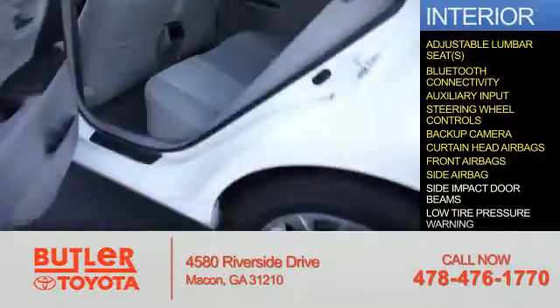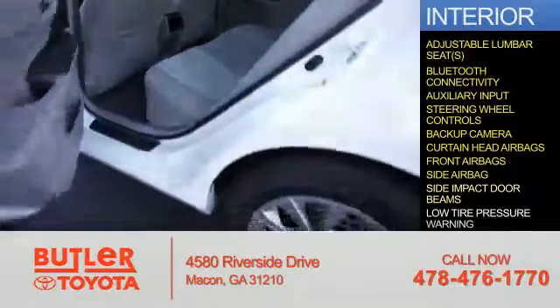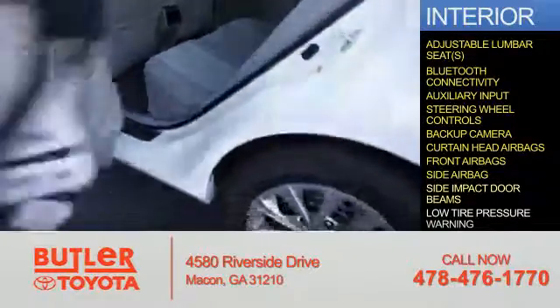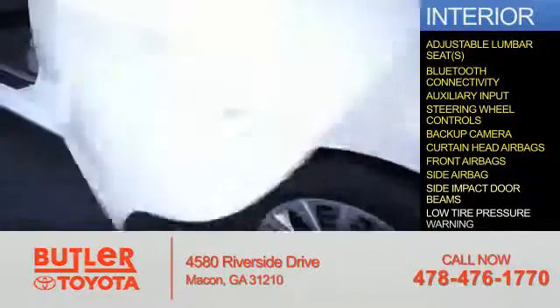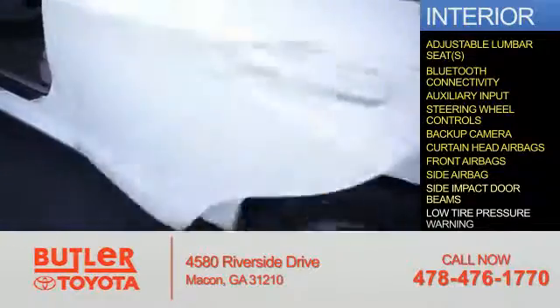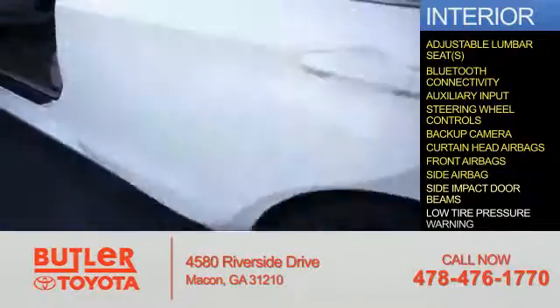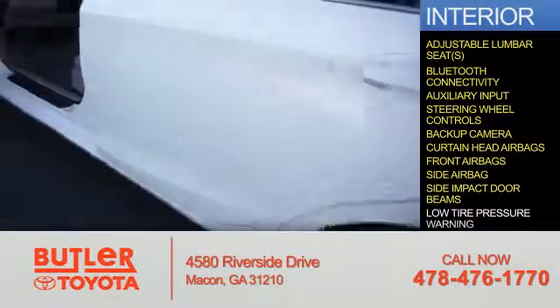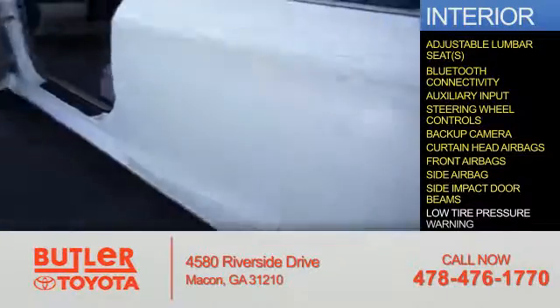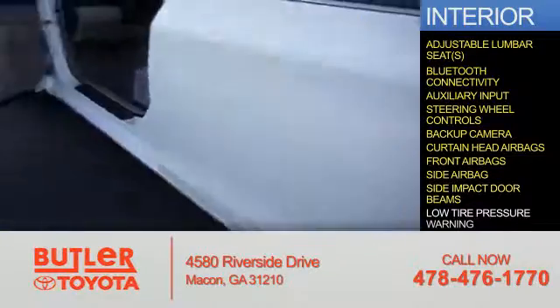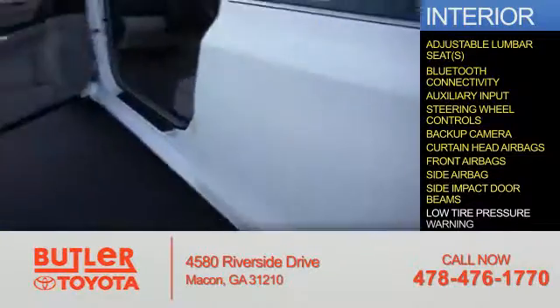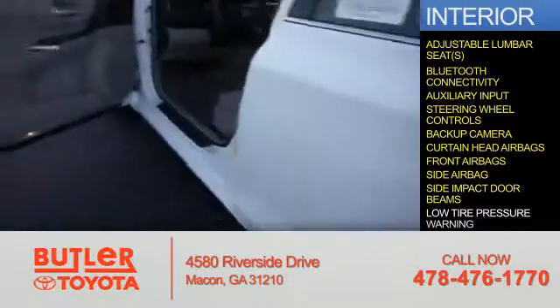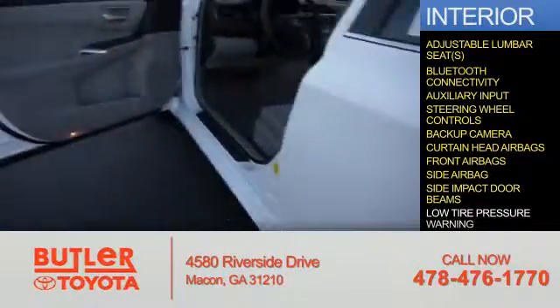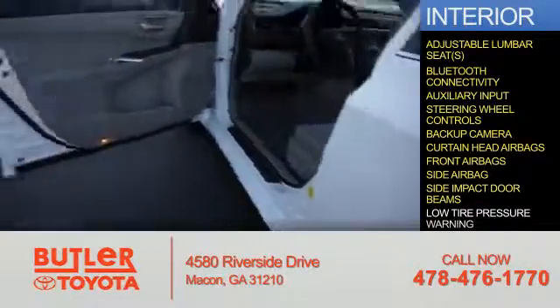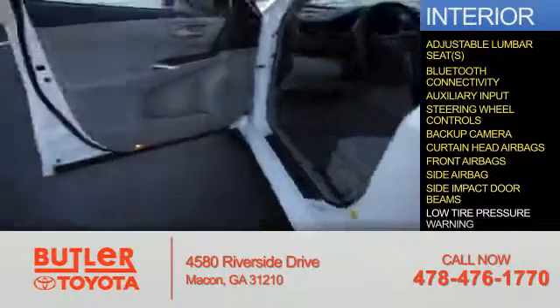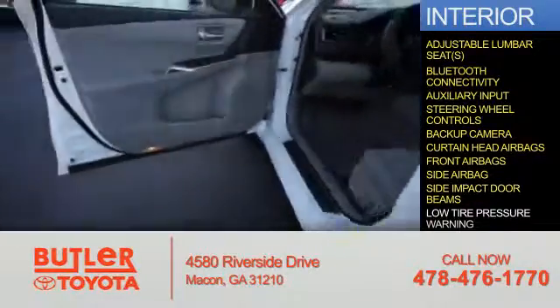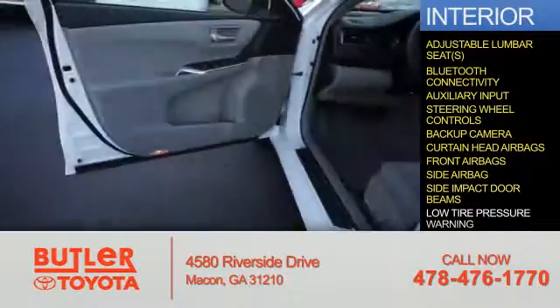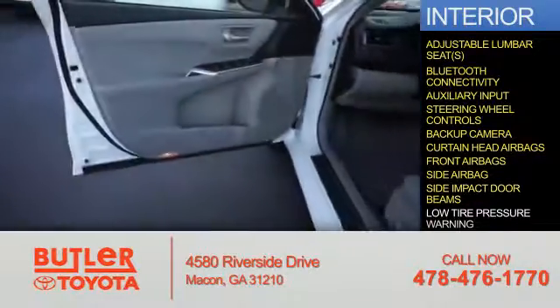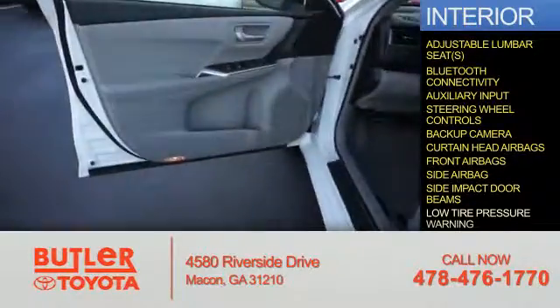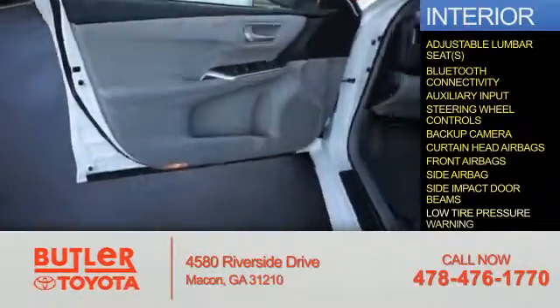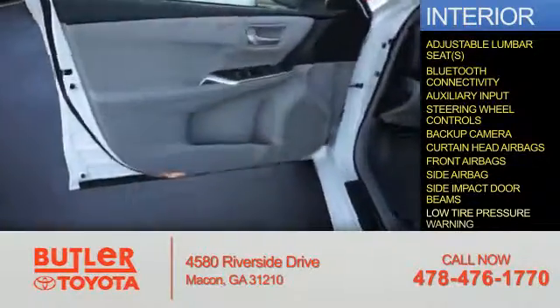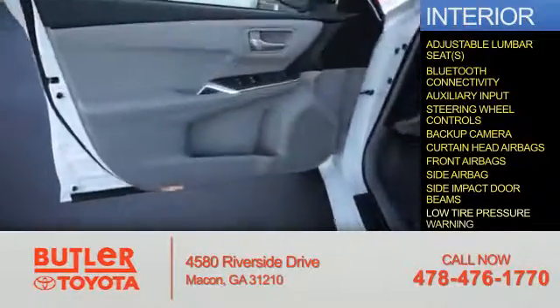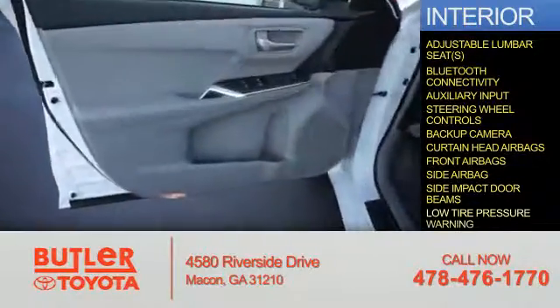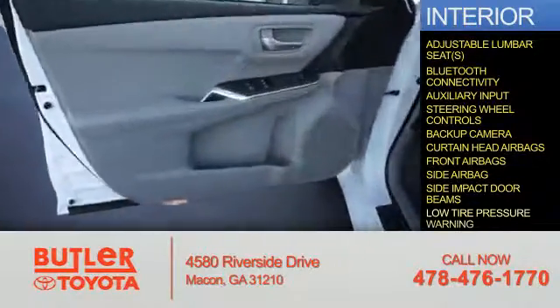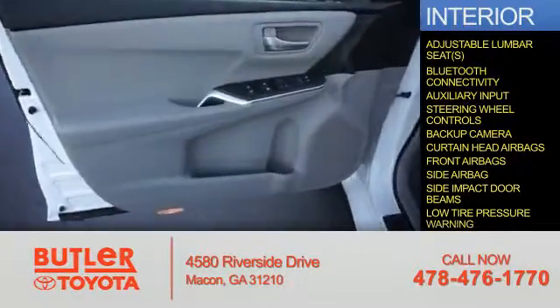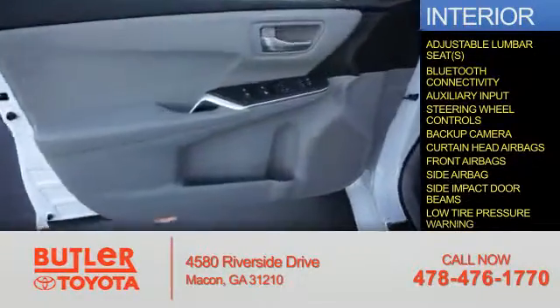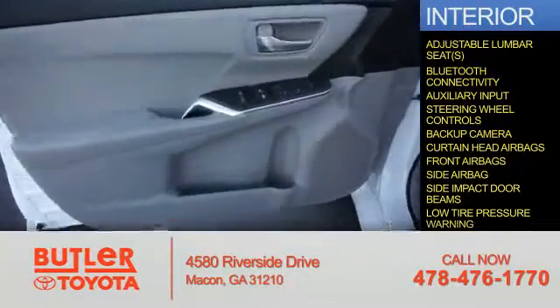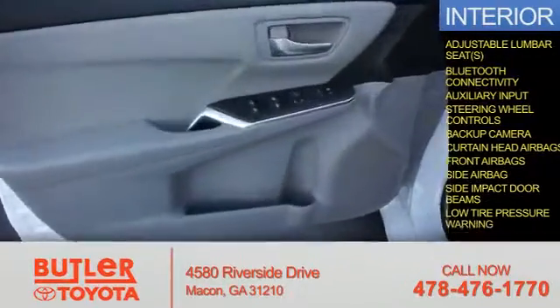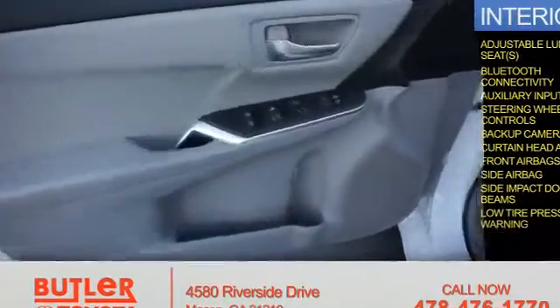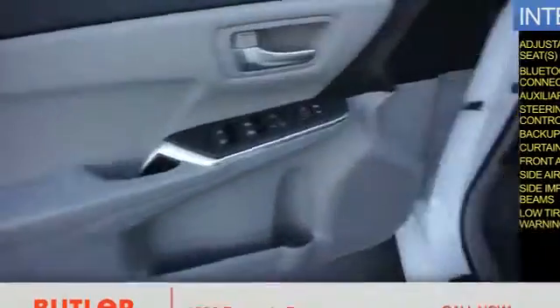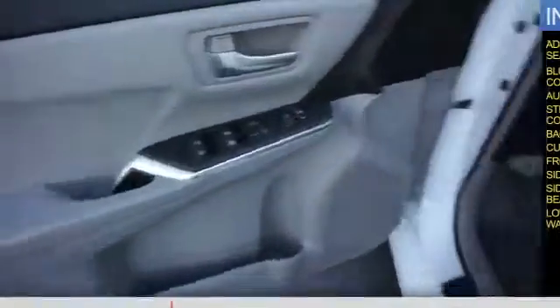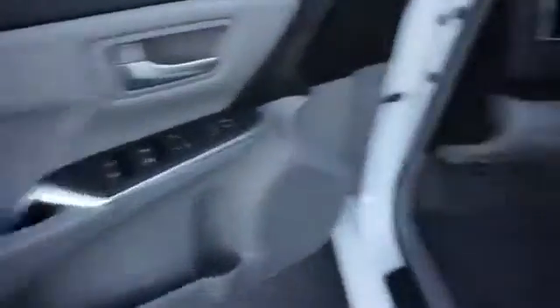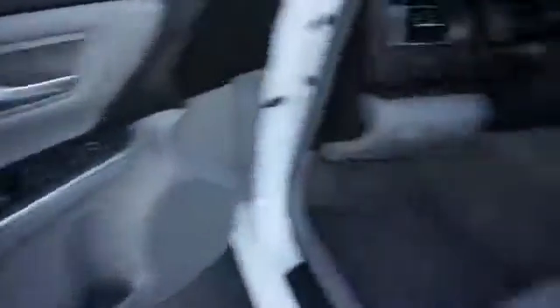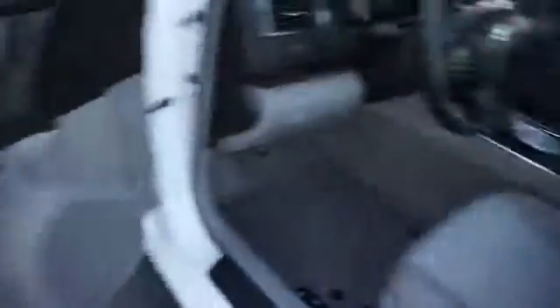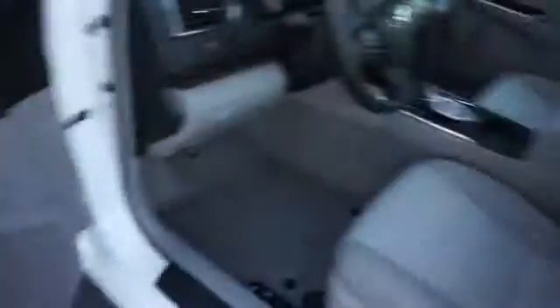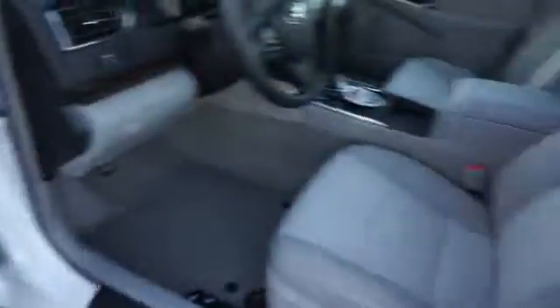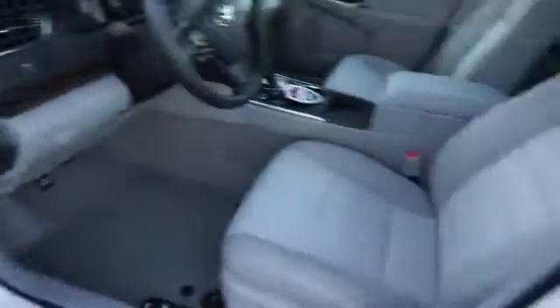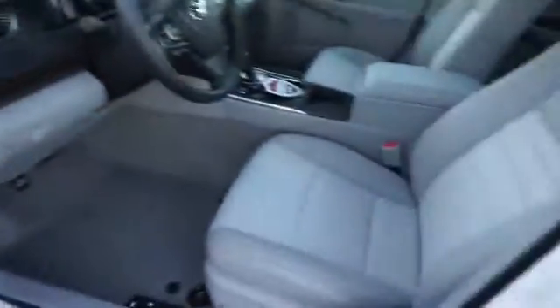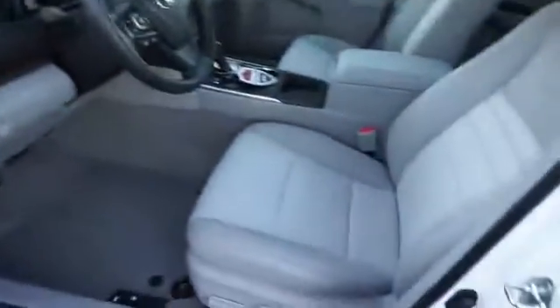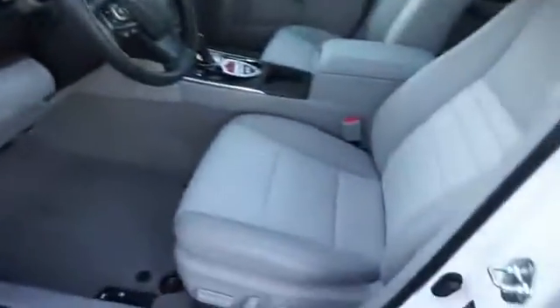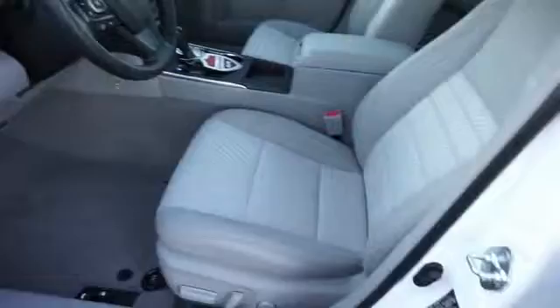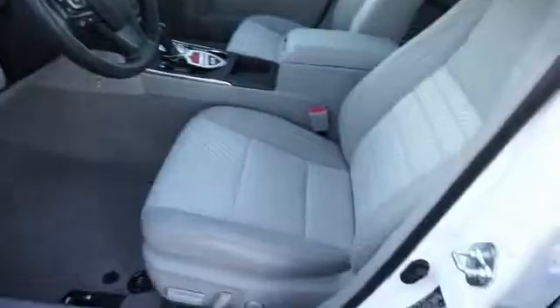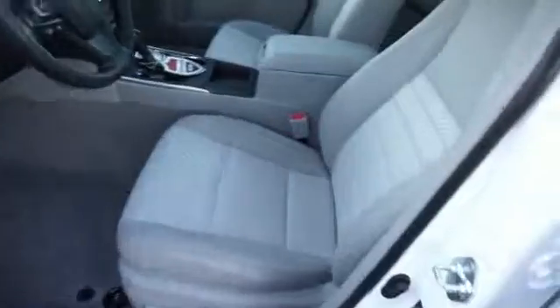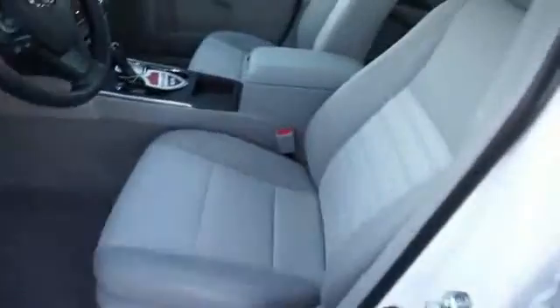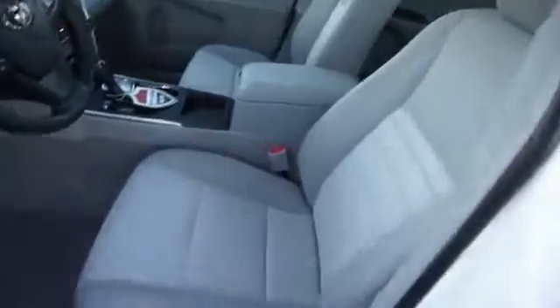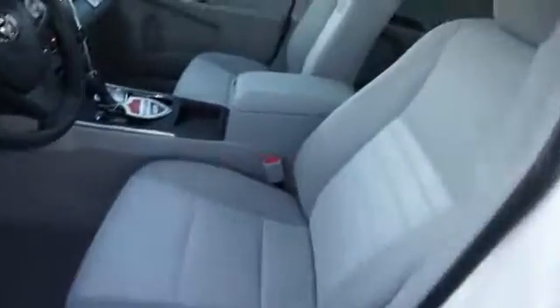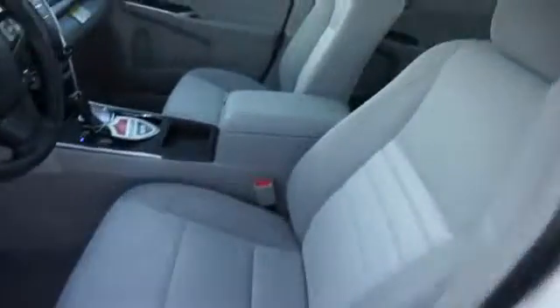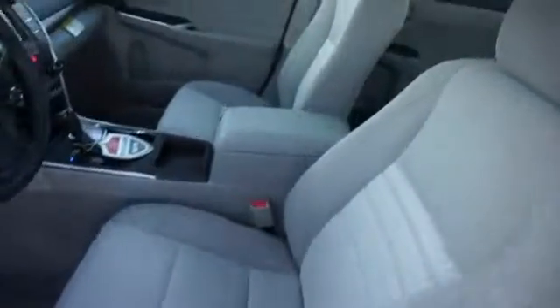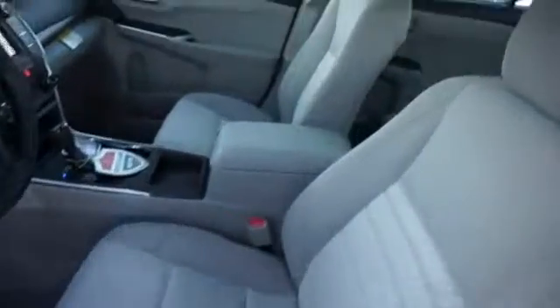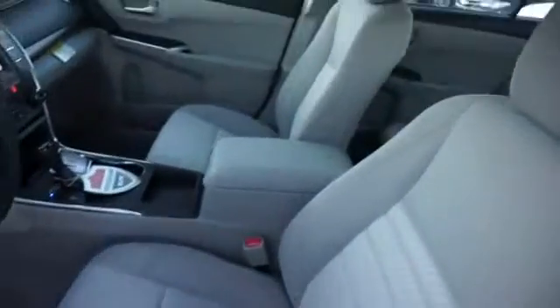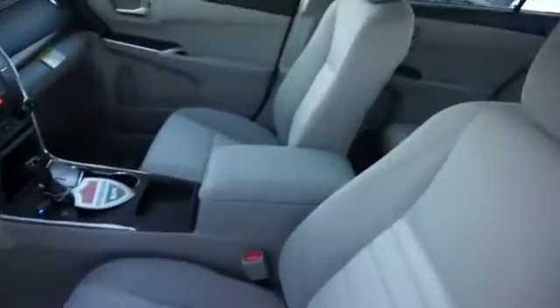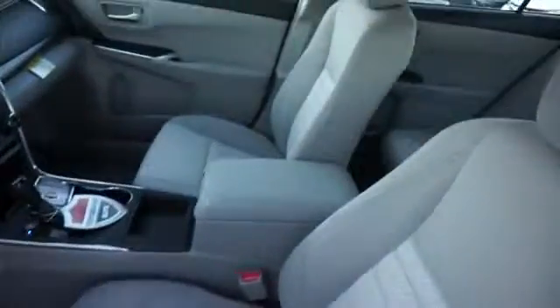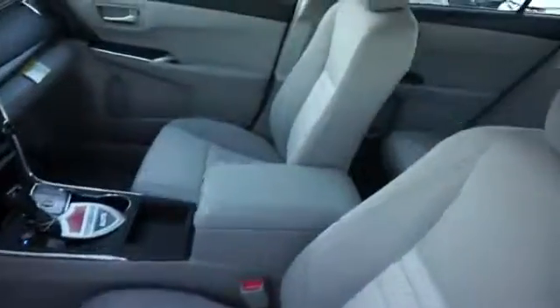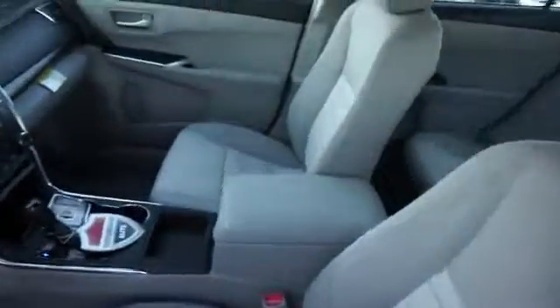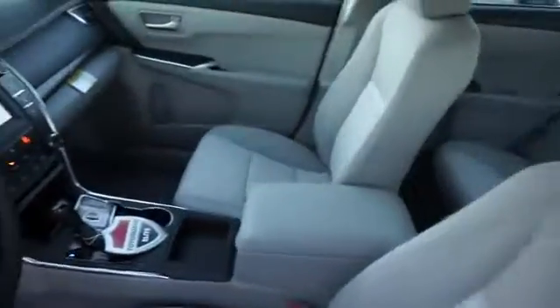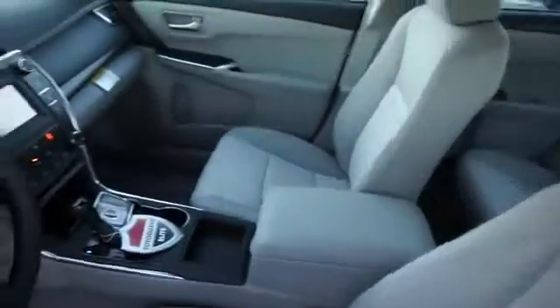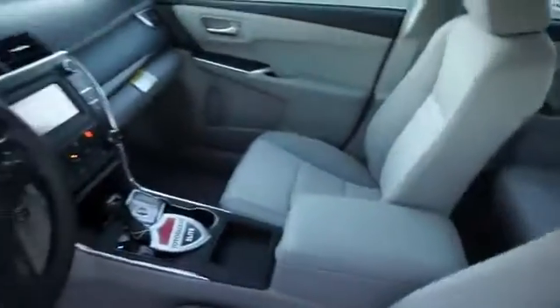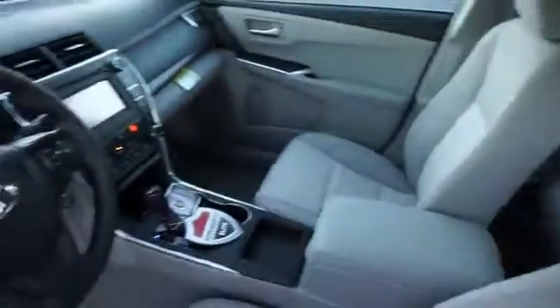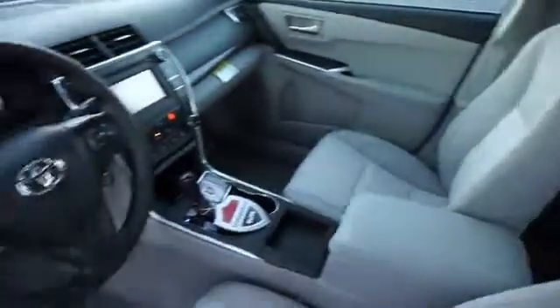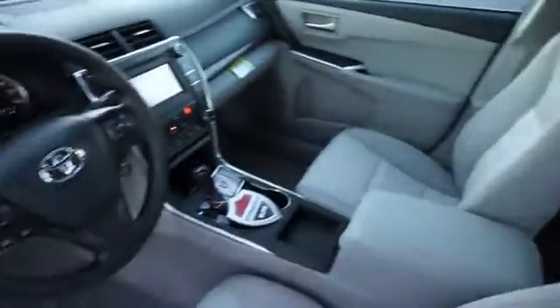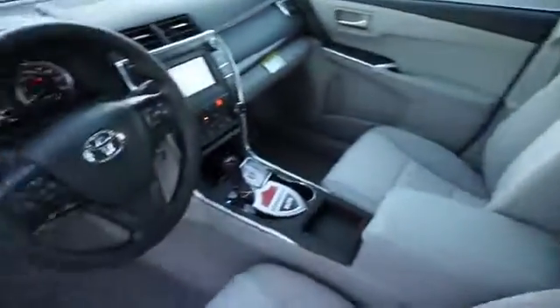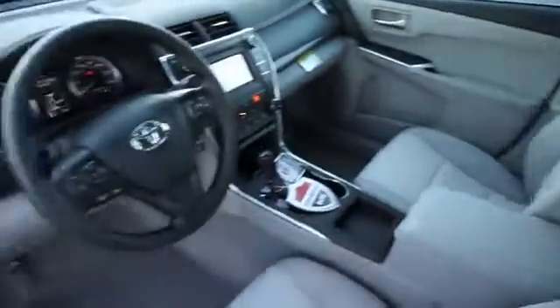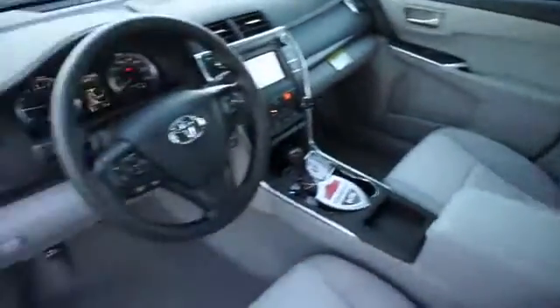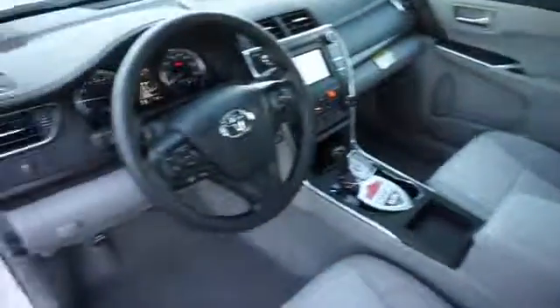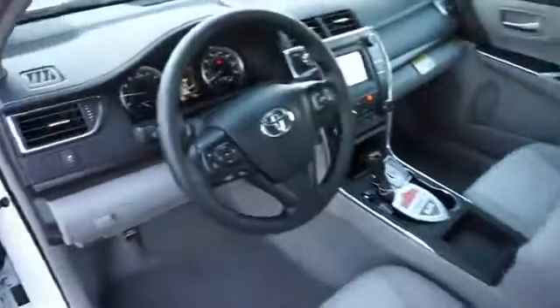Side impact door beams, low tire pressure warning — great quality at a great price. Call or click to contact us today.